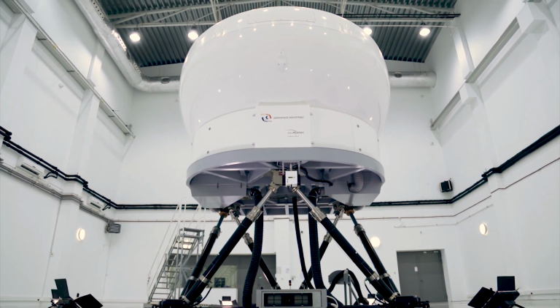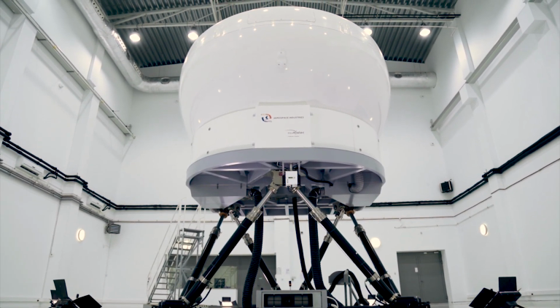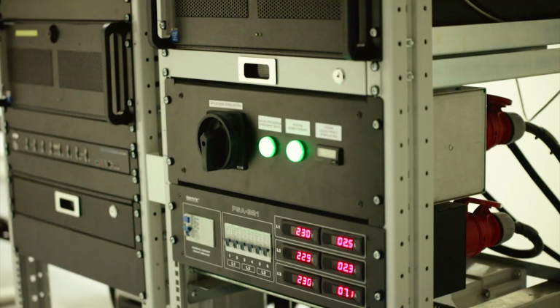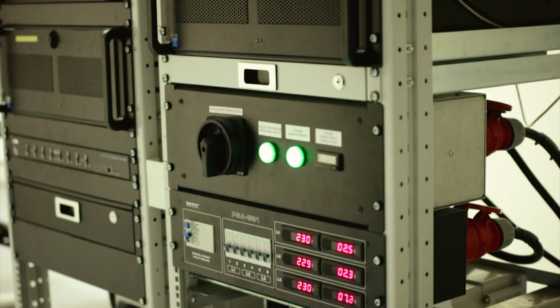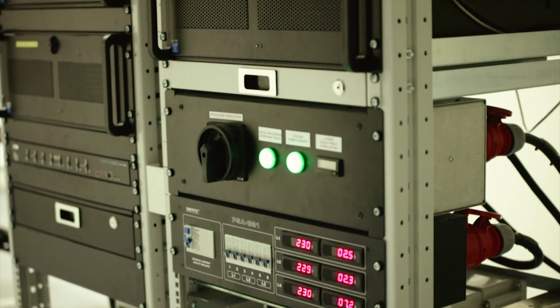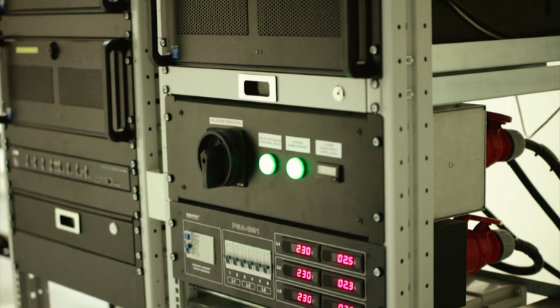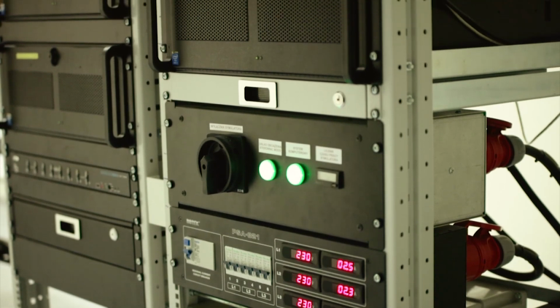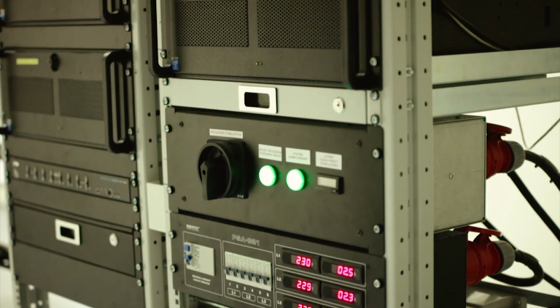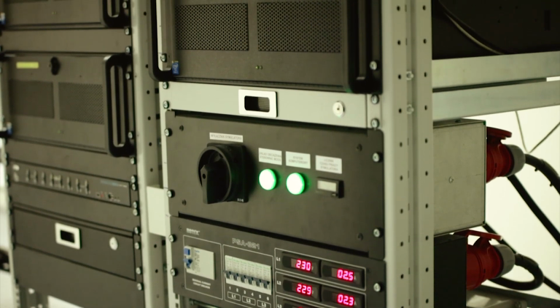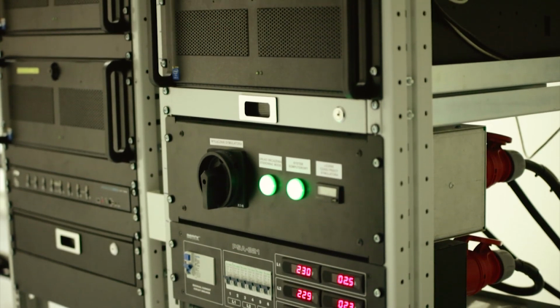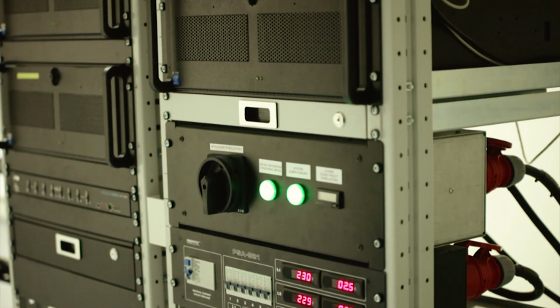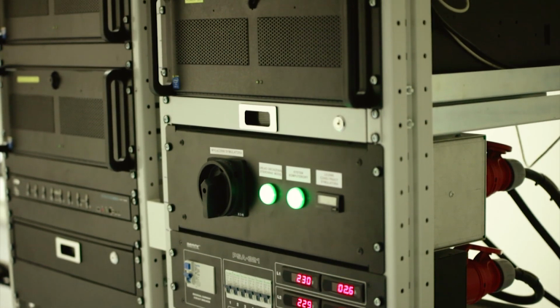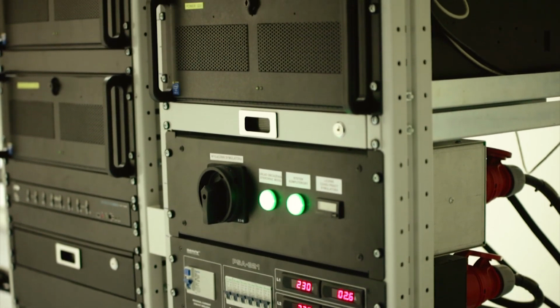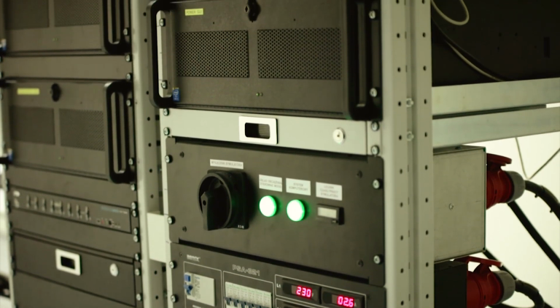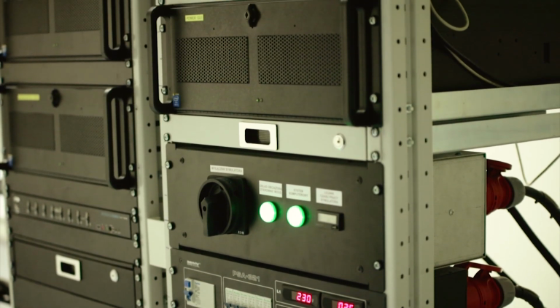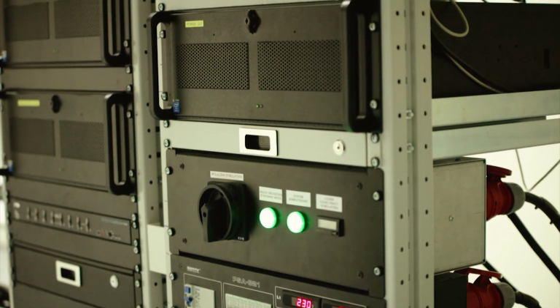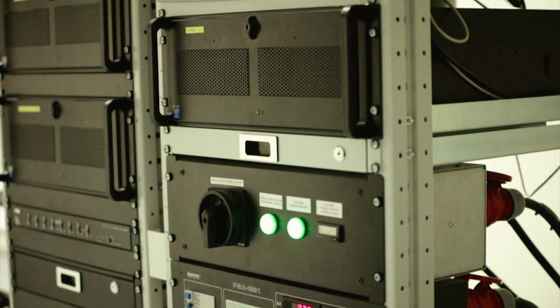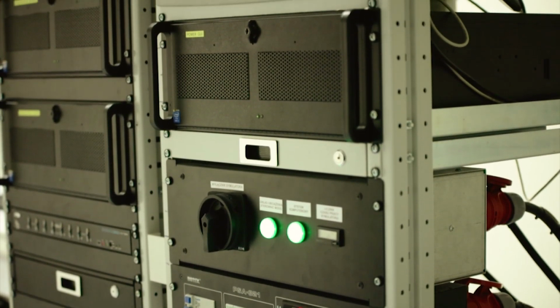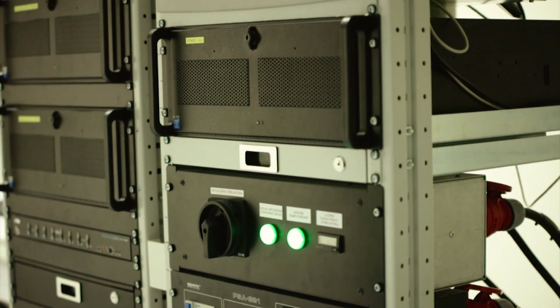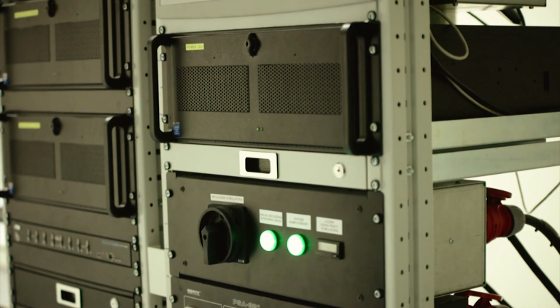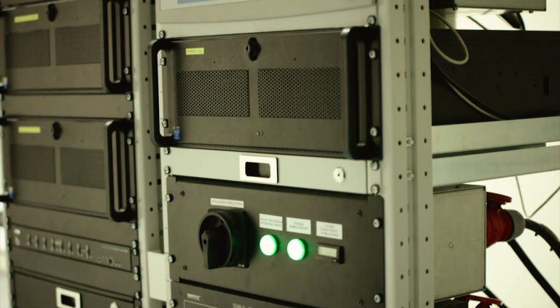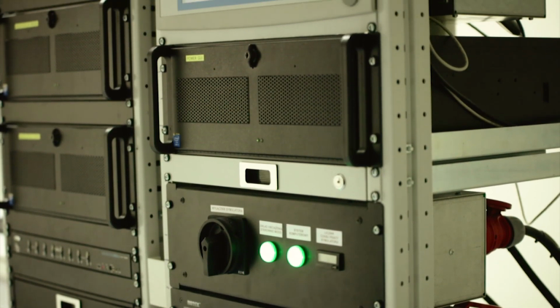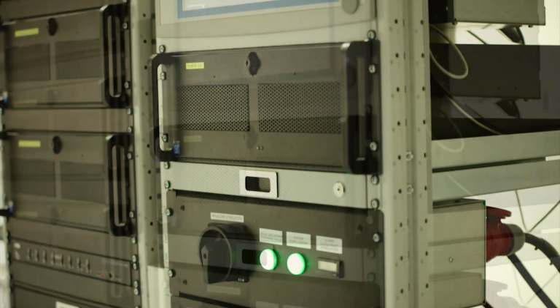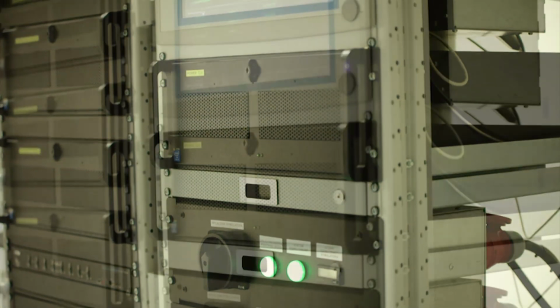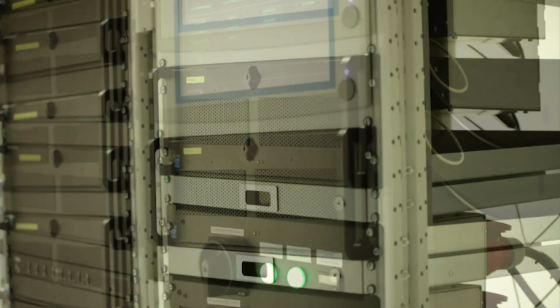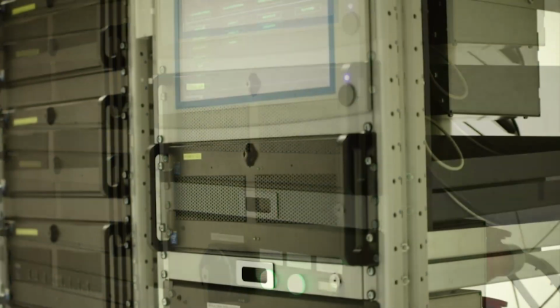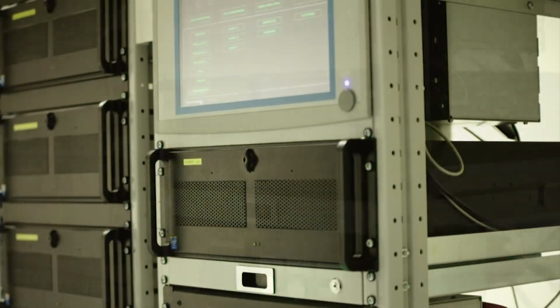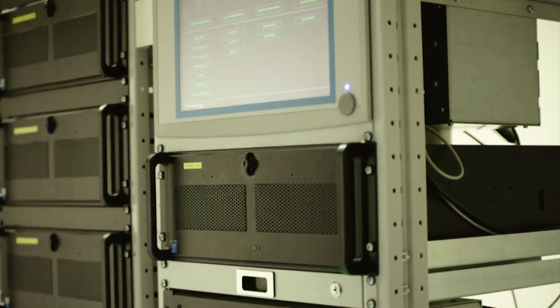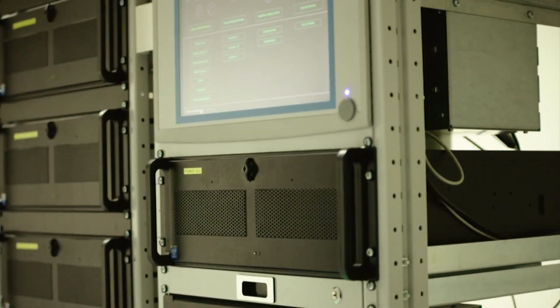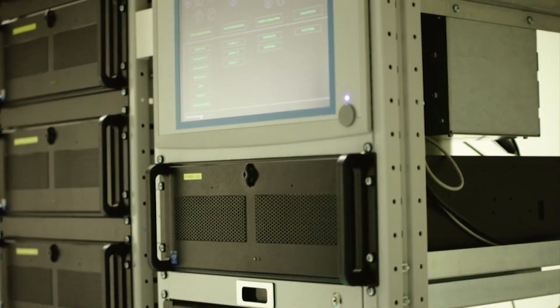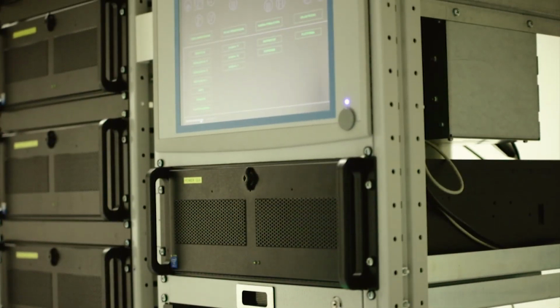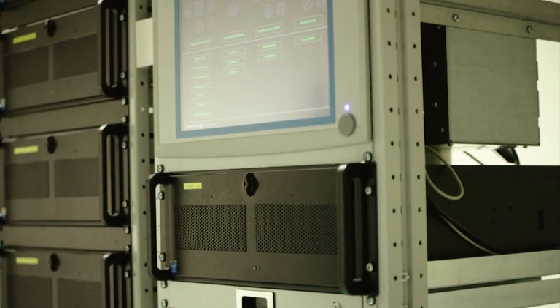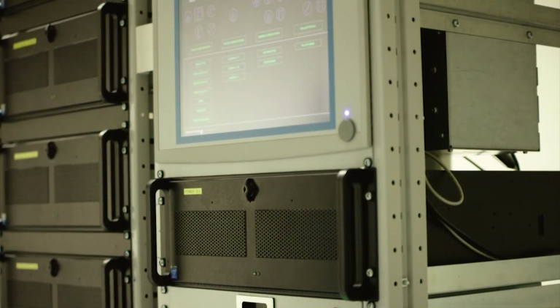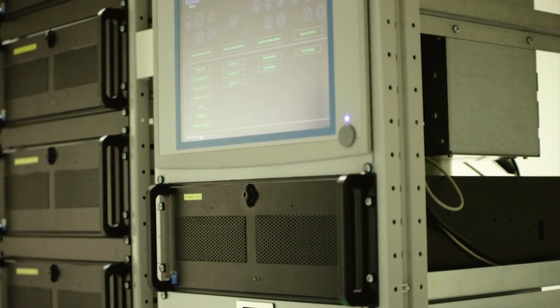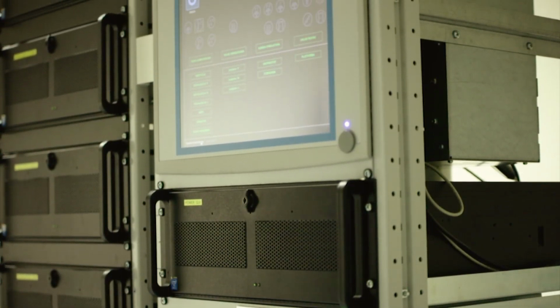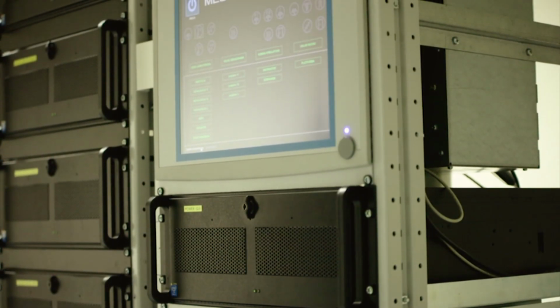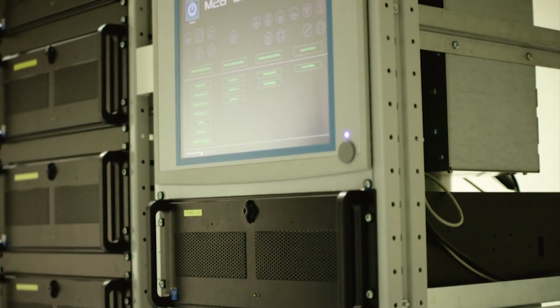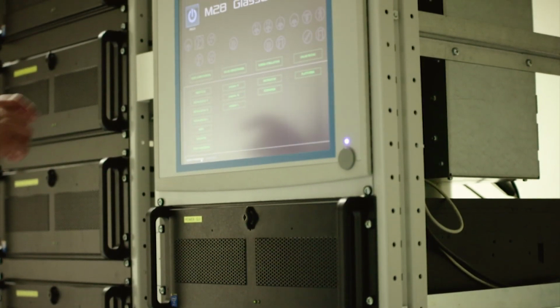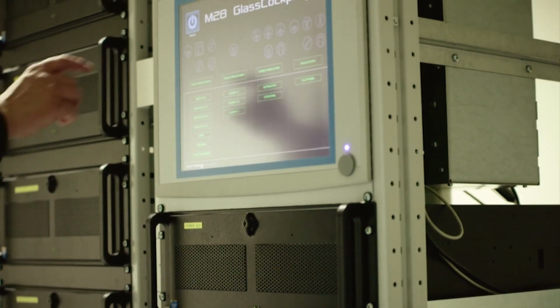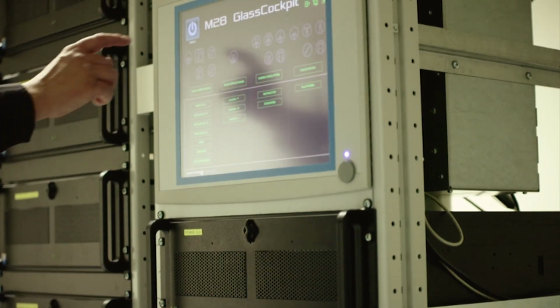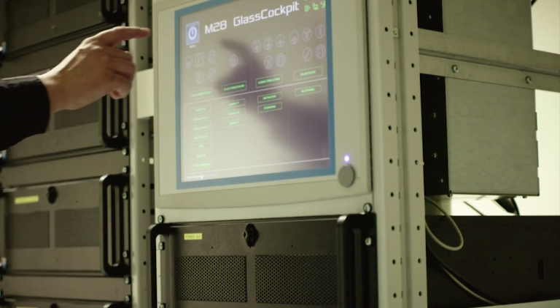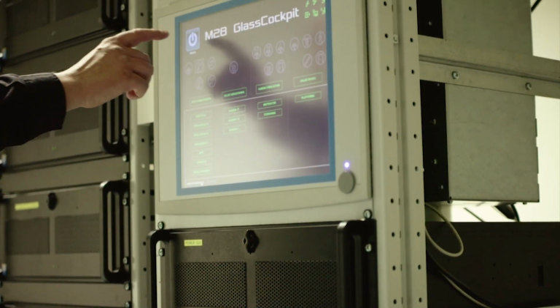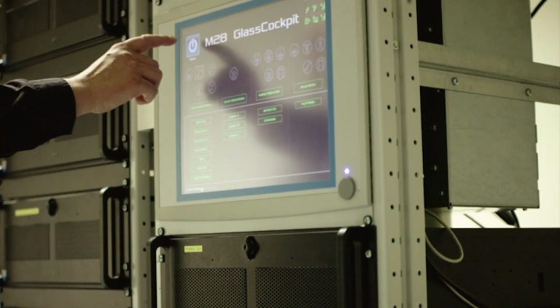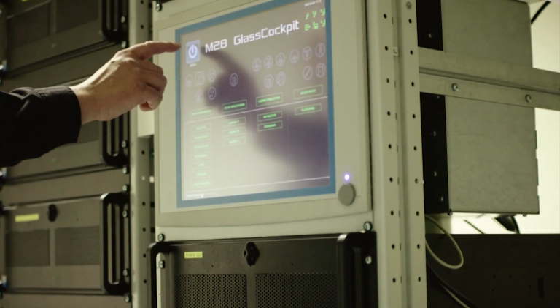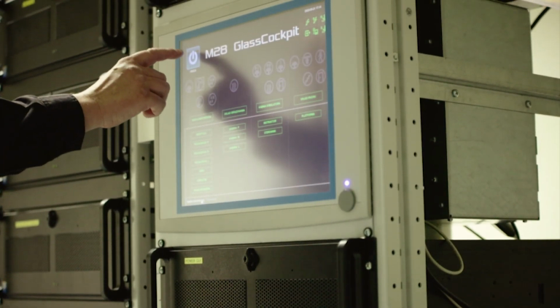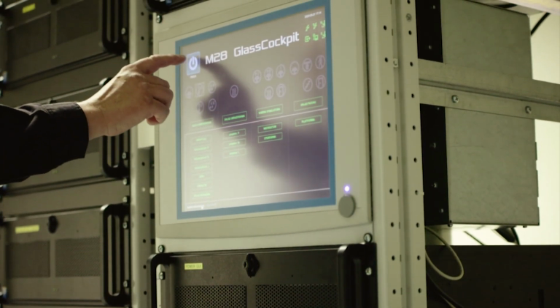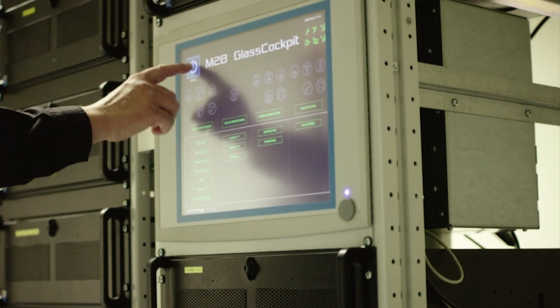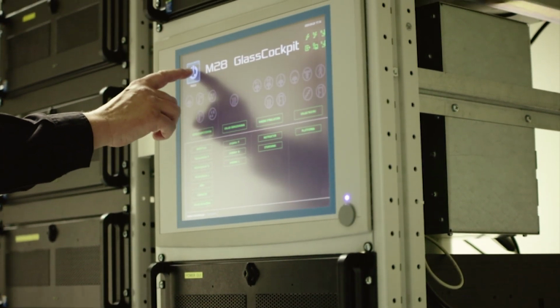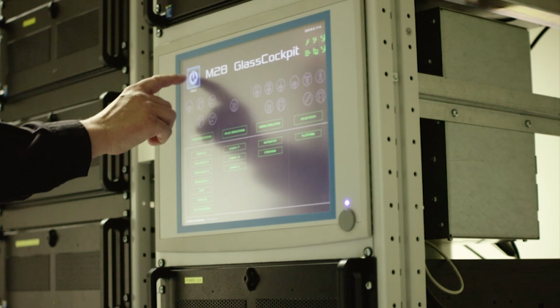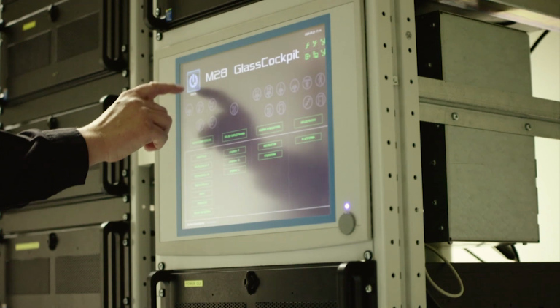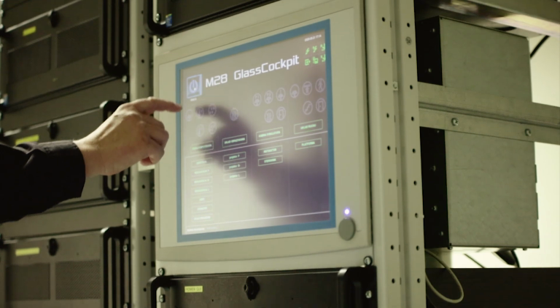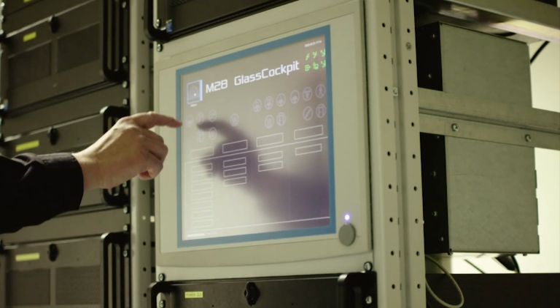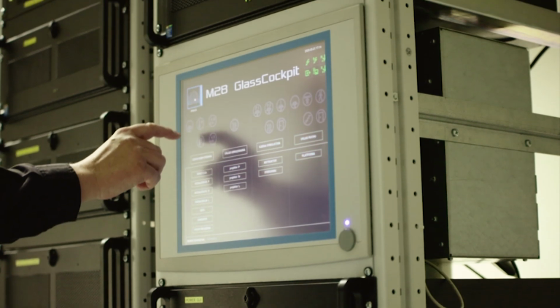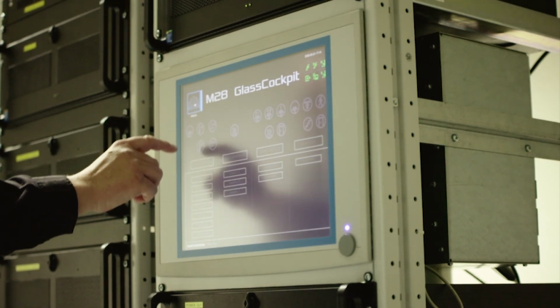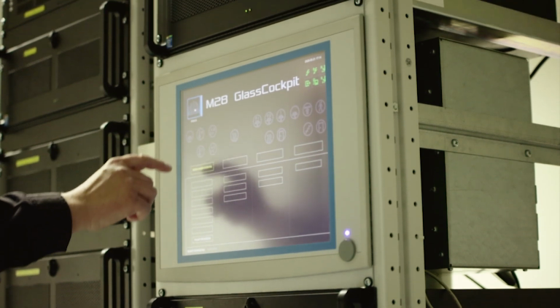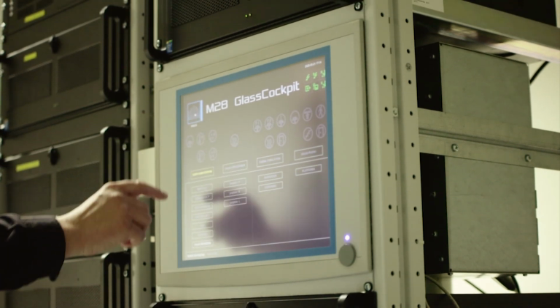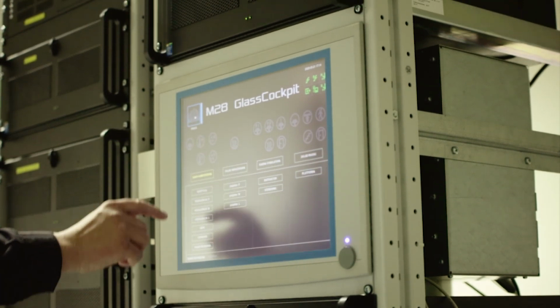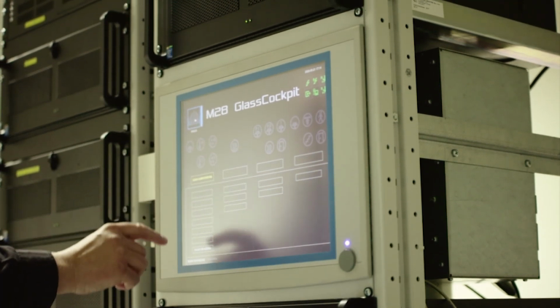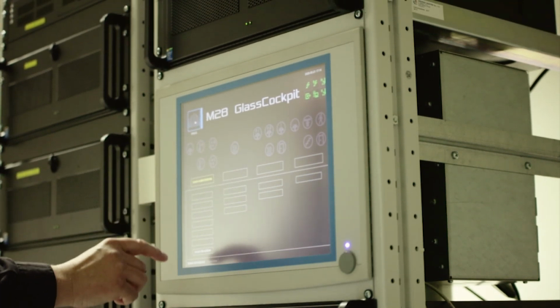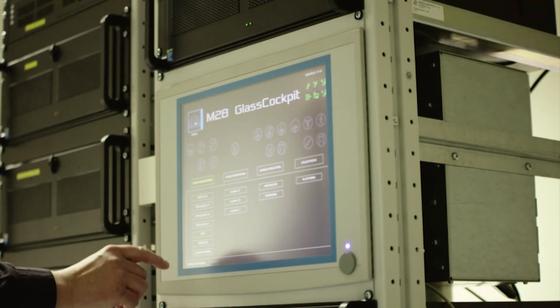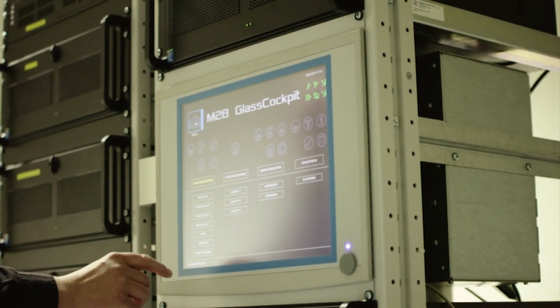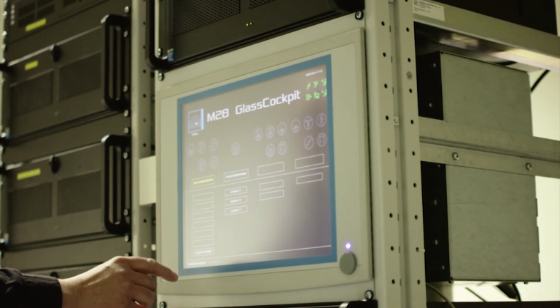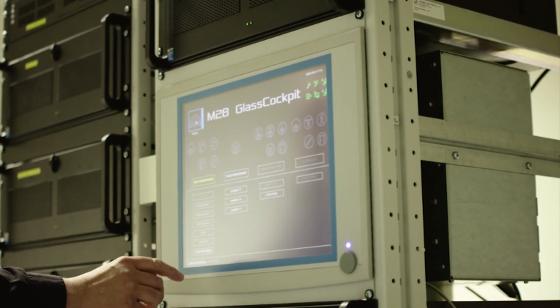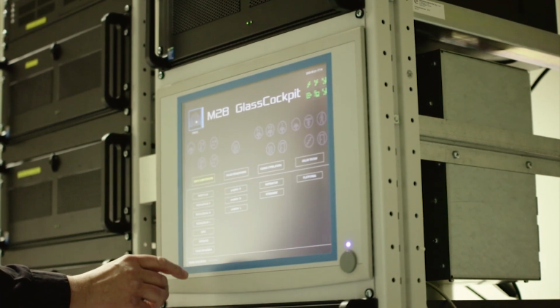Since the delivery of this full-flight simulator, our company has been working closely with the Air Force, providing support and upgrades for the simulator.